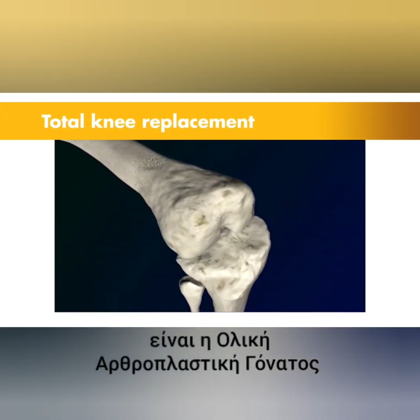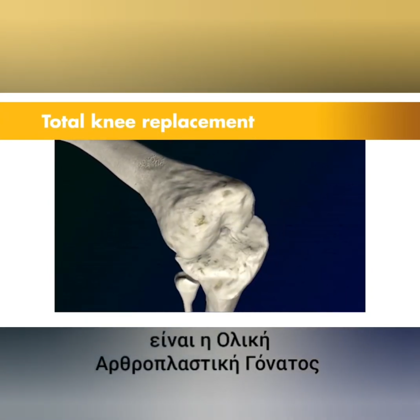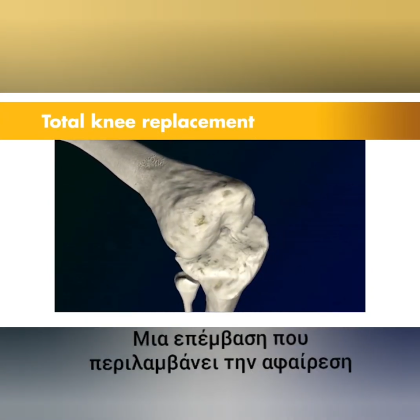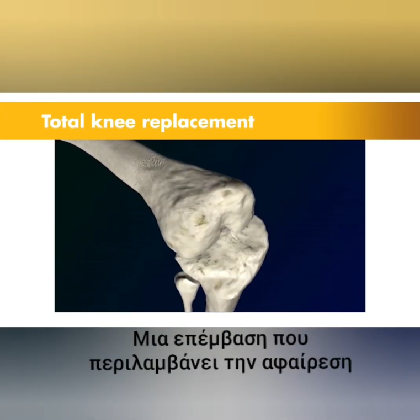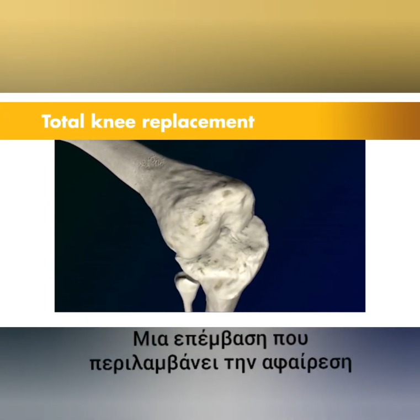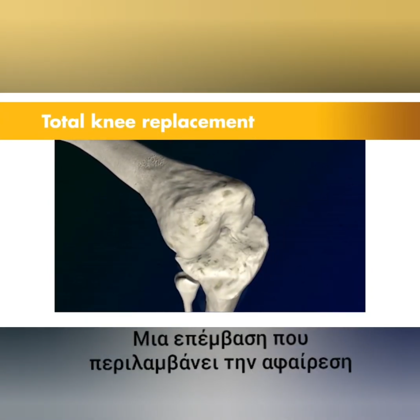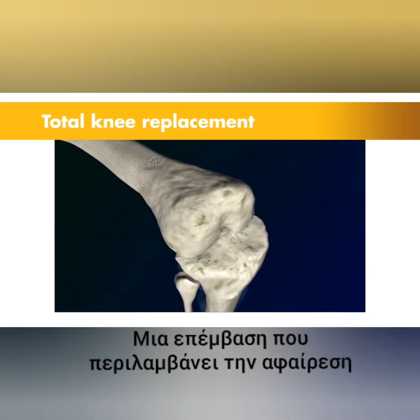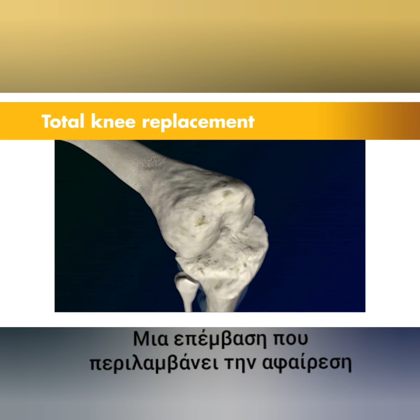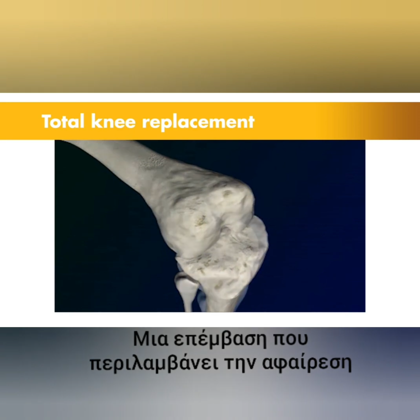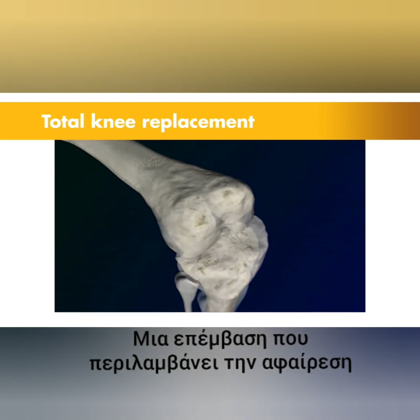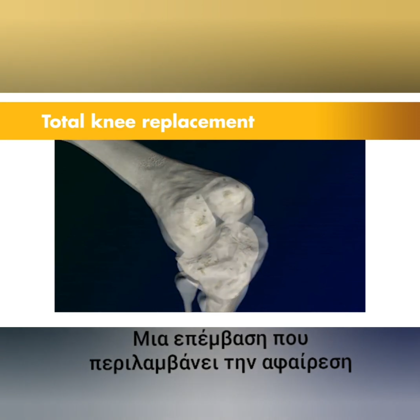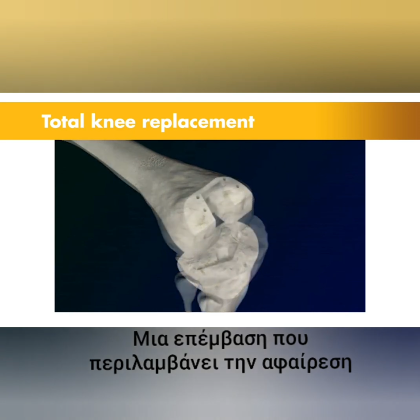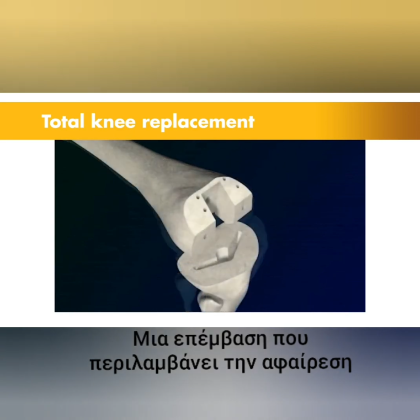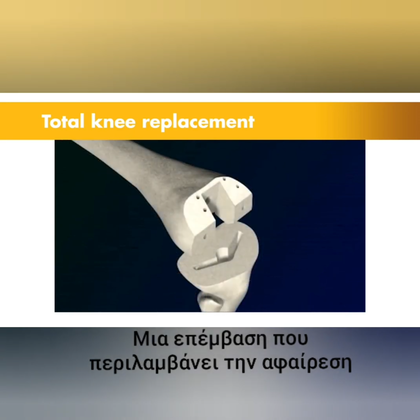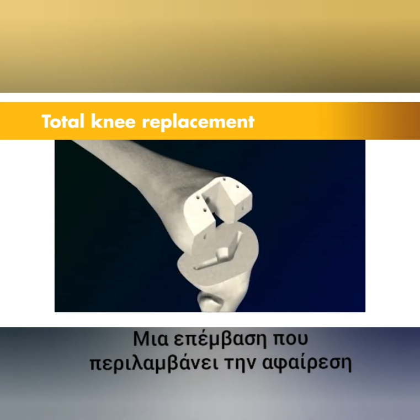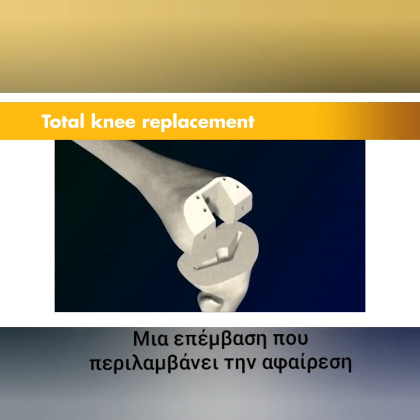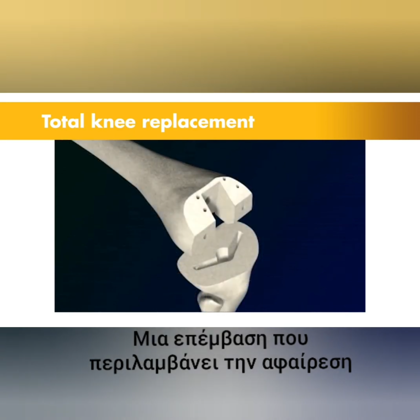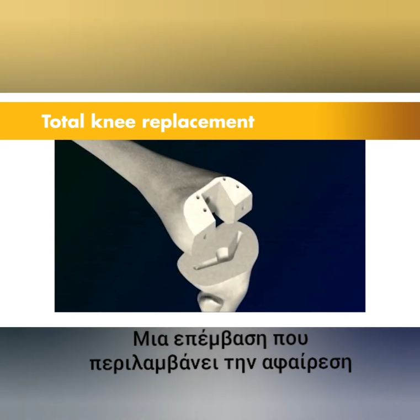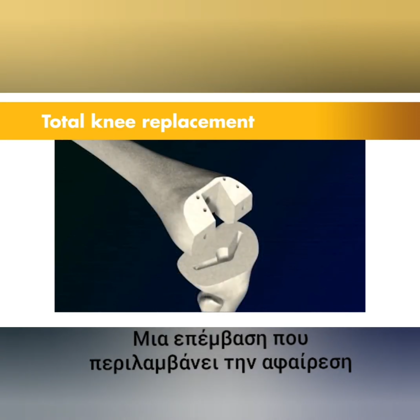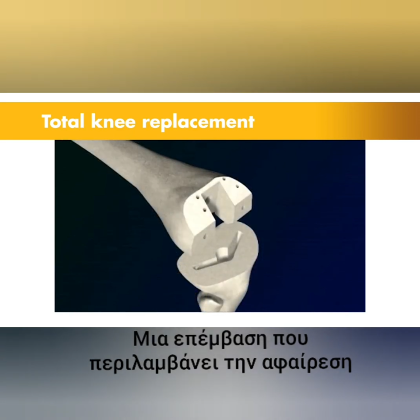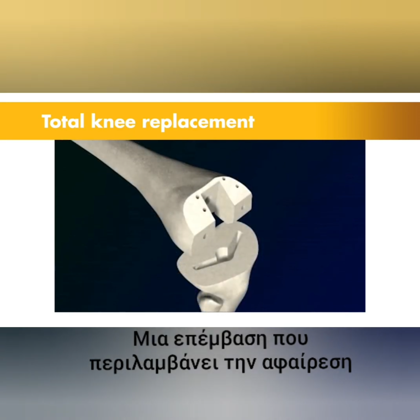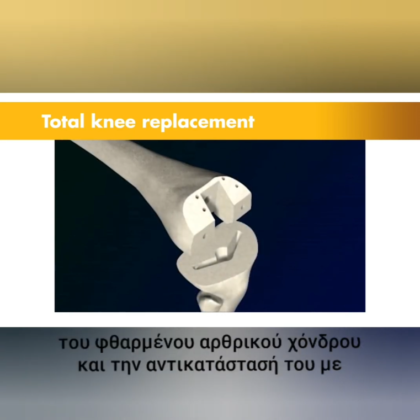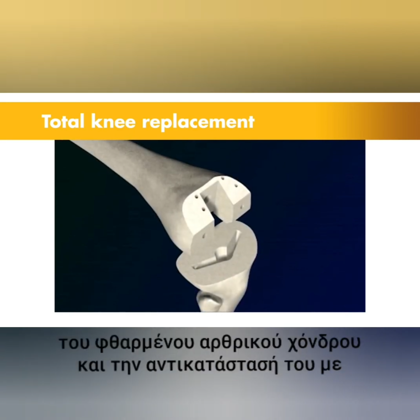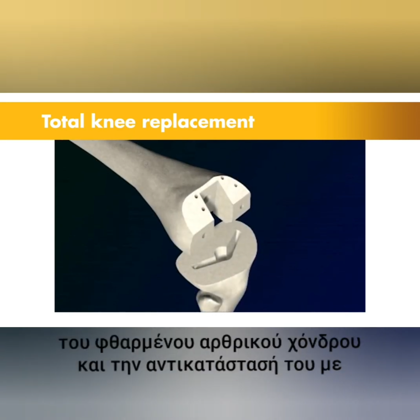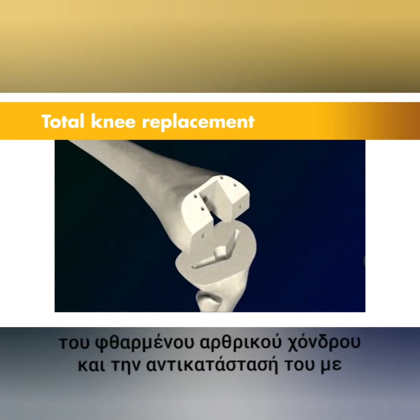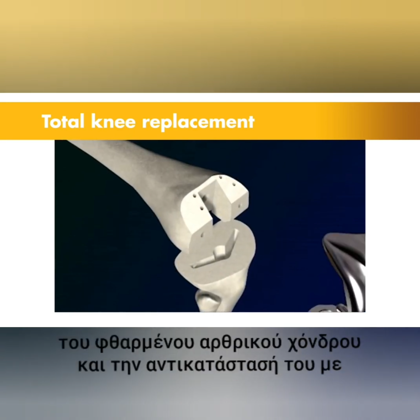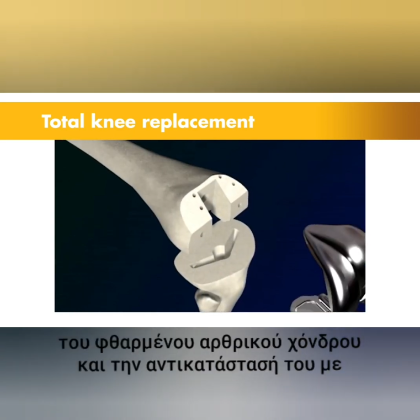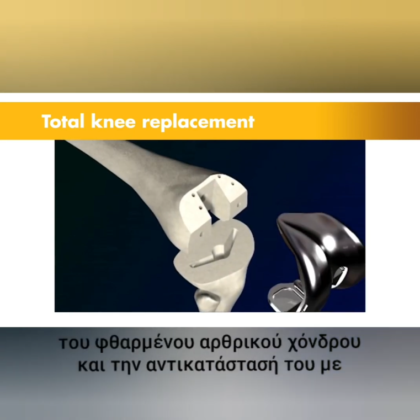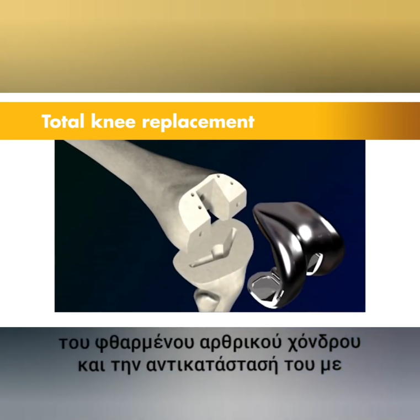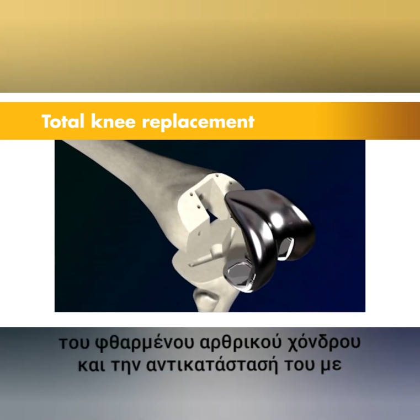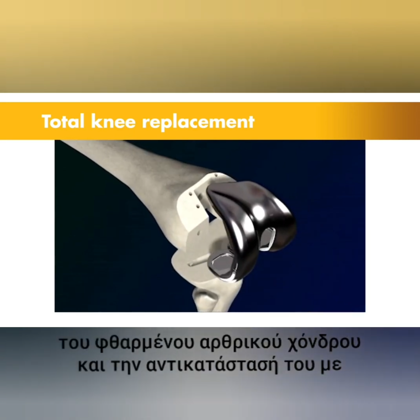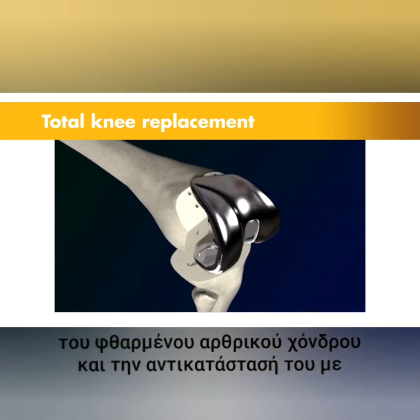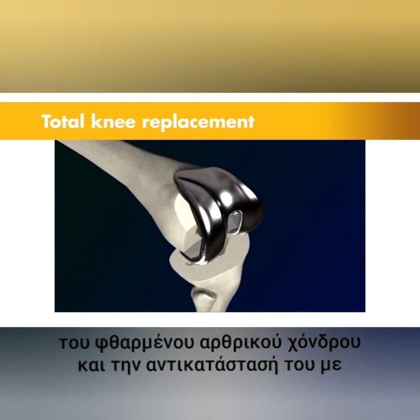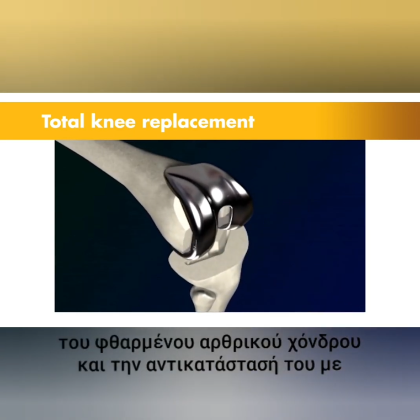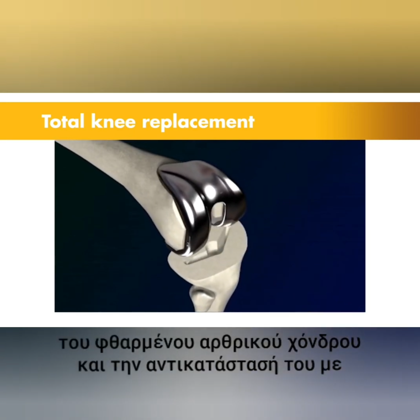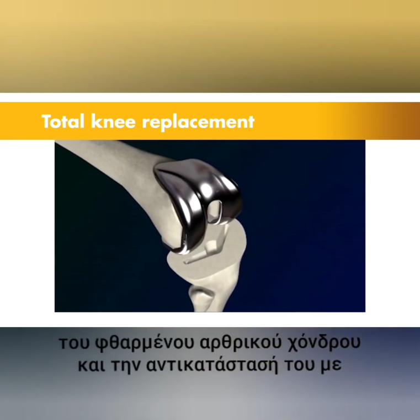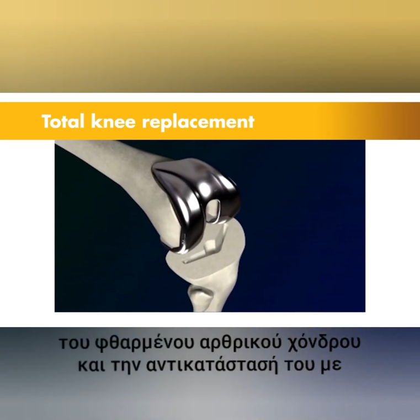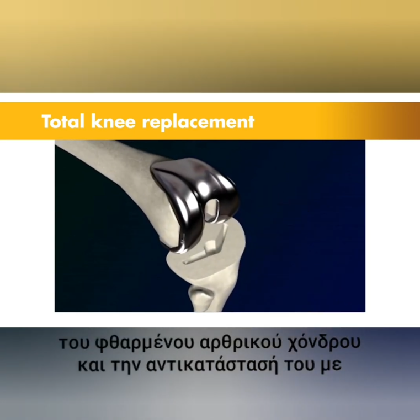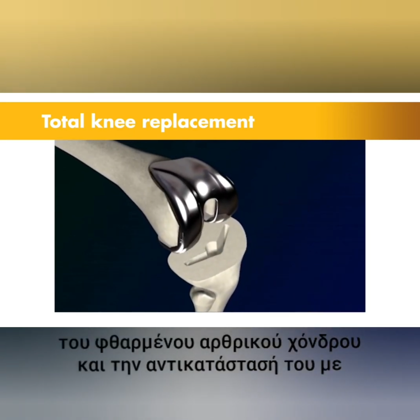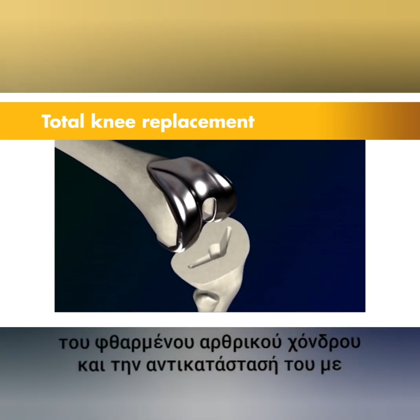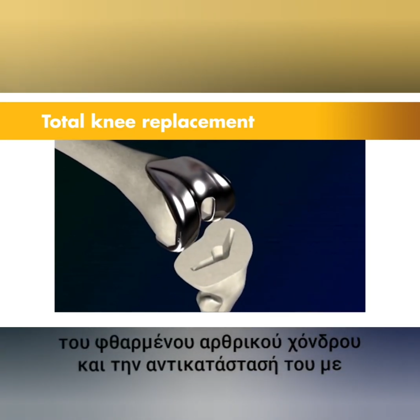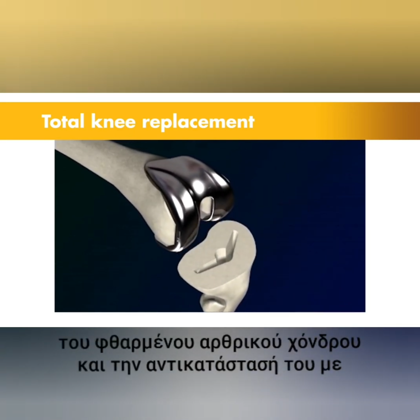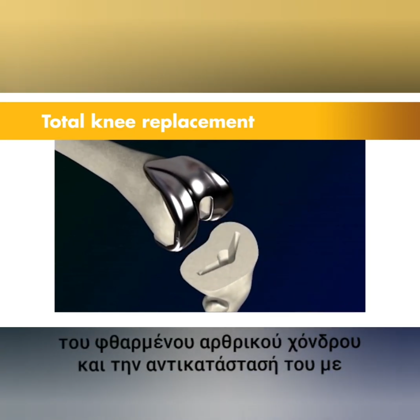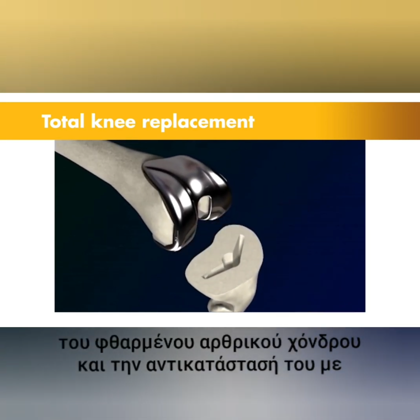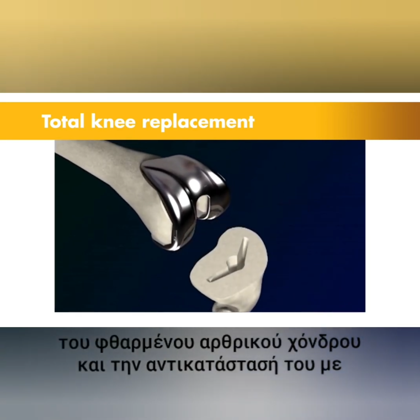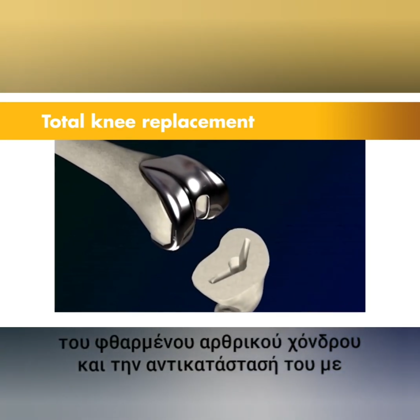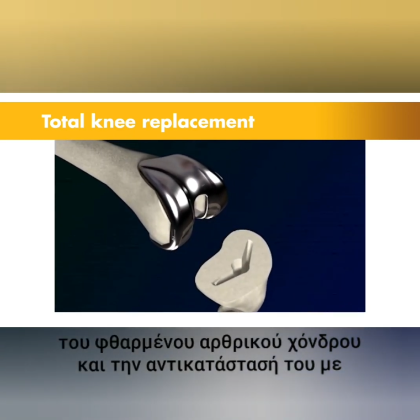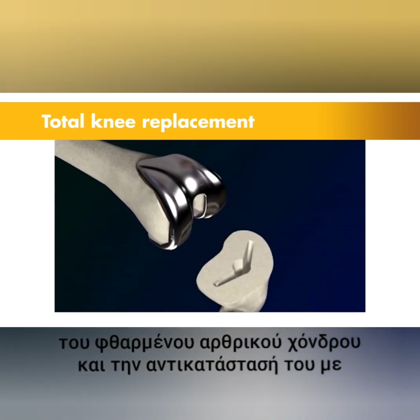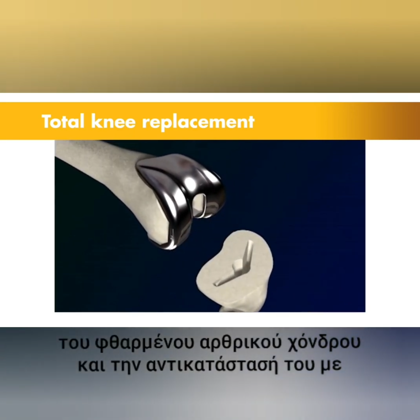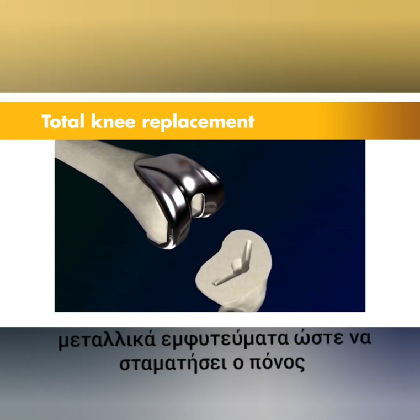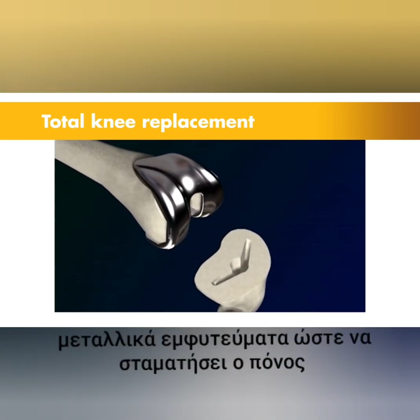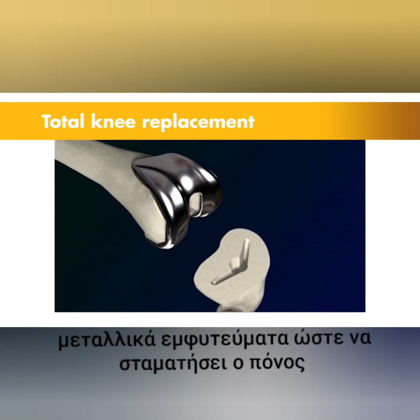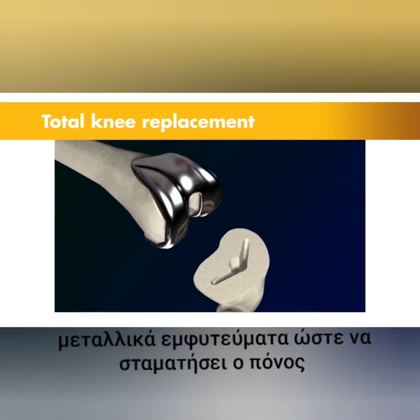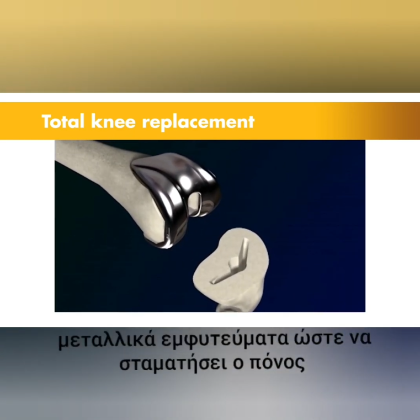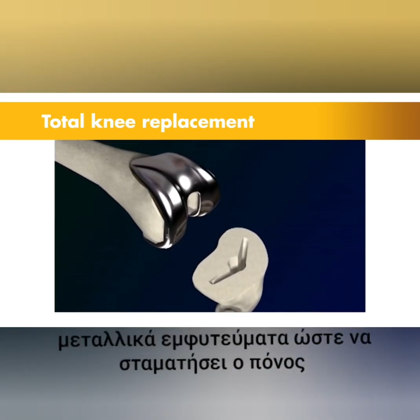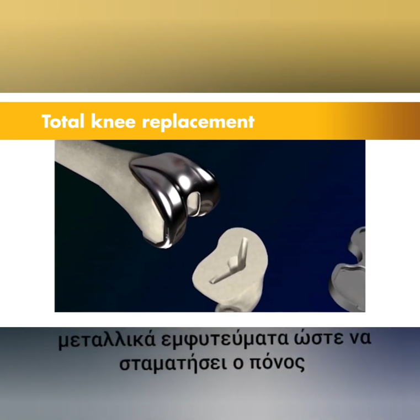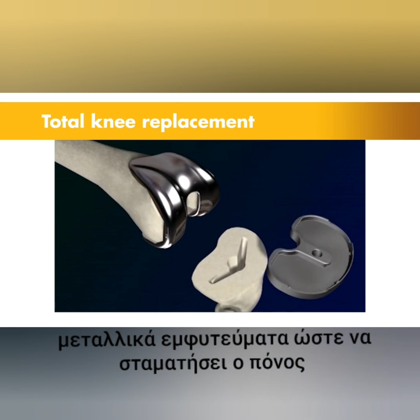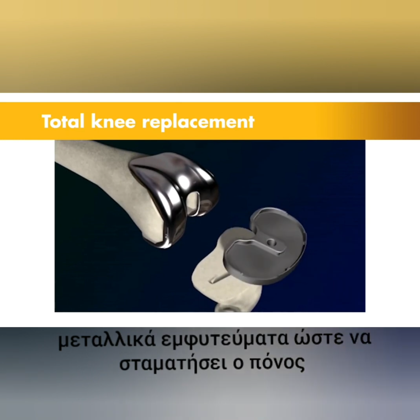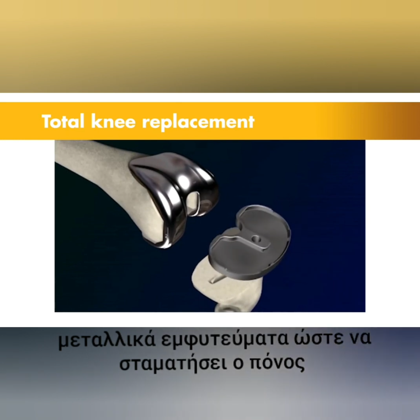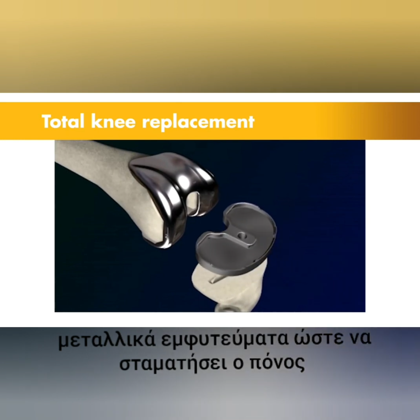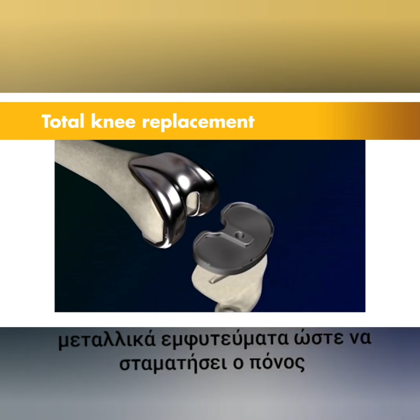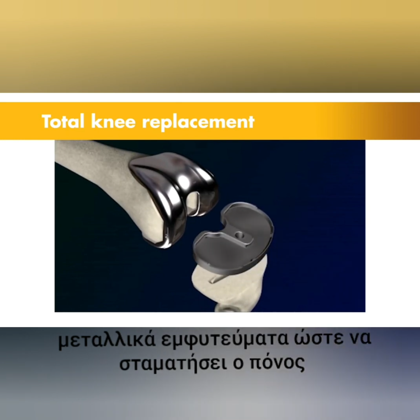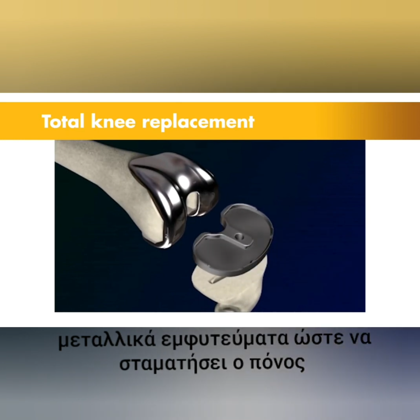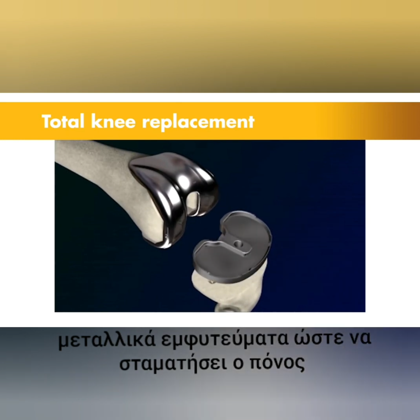One possible treatment option for knee pain is total knee replacement, a procedure that involves removing the damaged bone and cartilage, then replacing the knee joint with an implant to reduce pain and restore the motion and function of the knee.